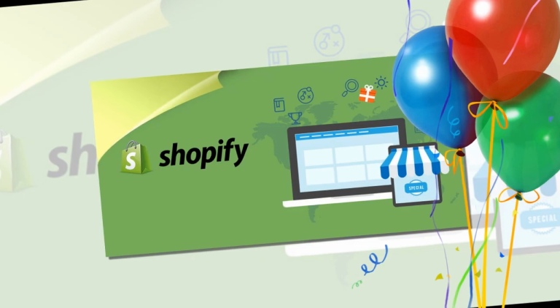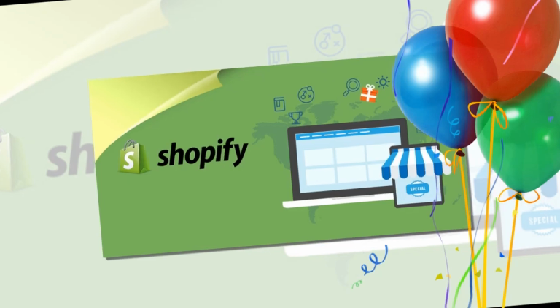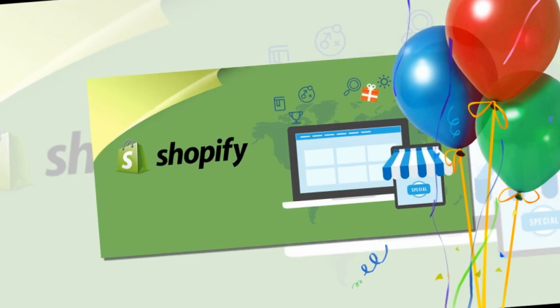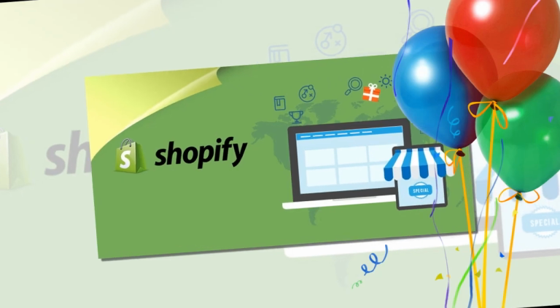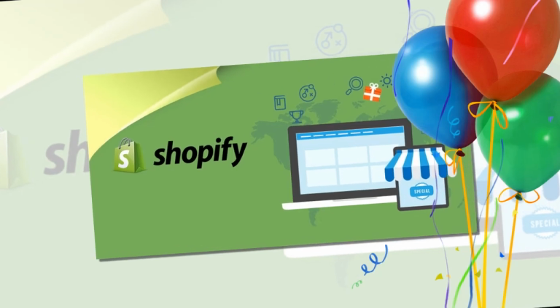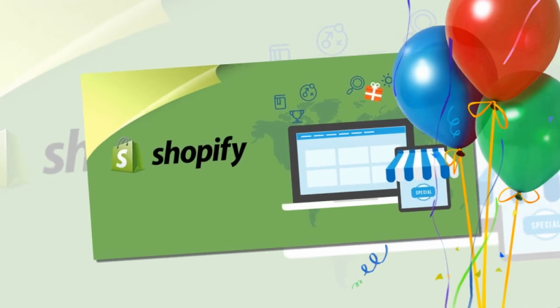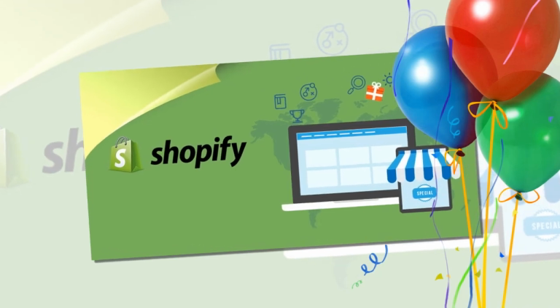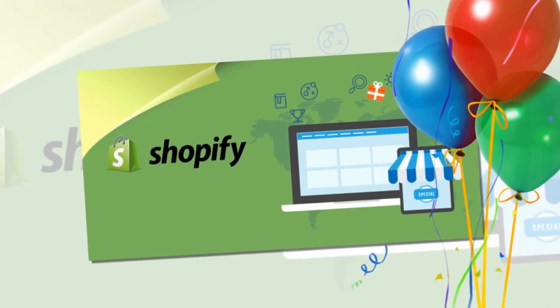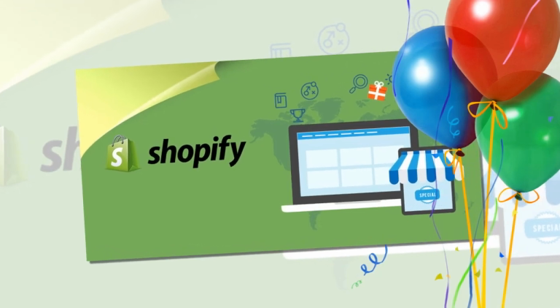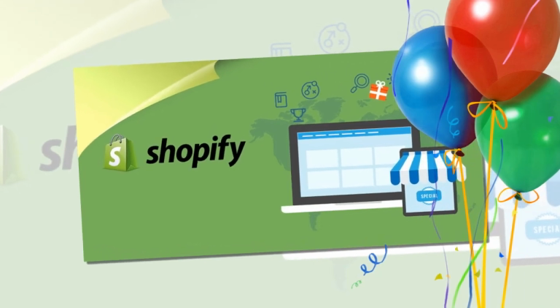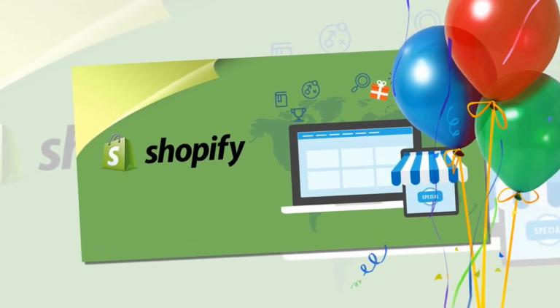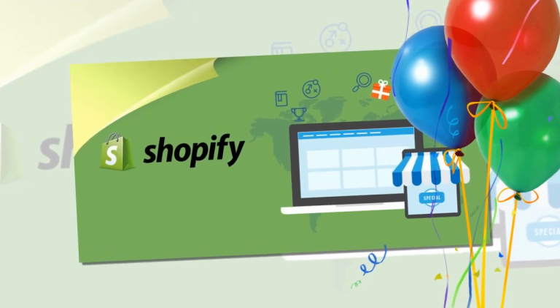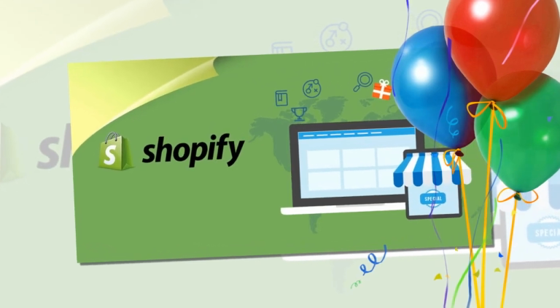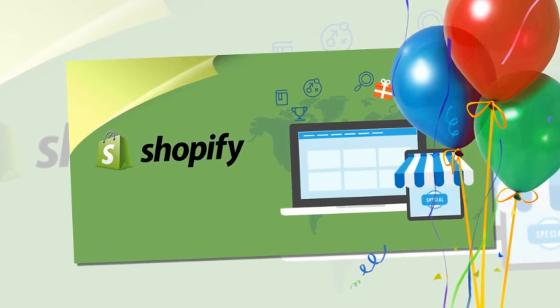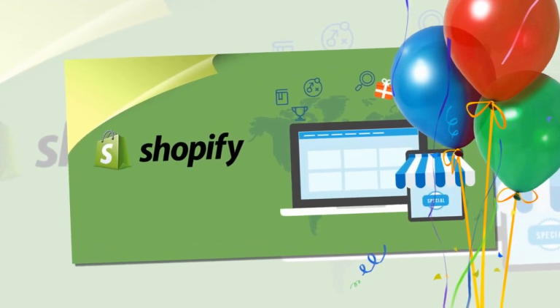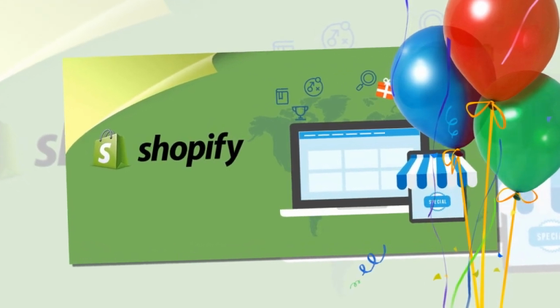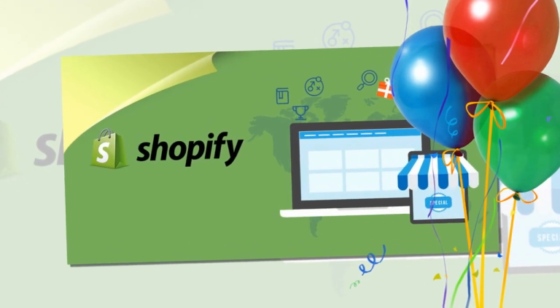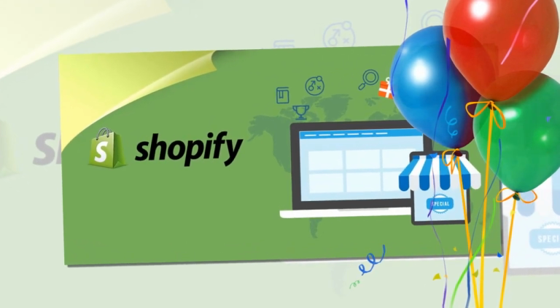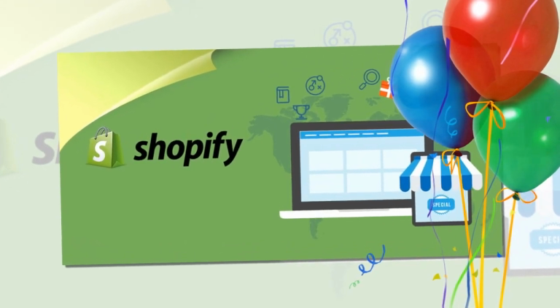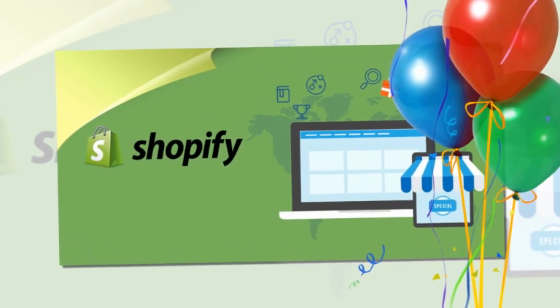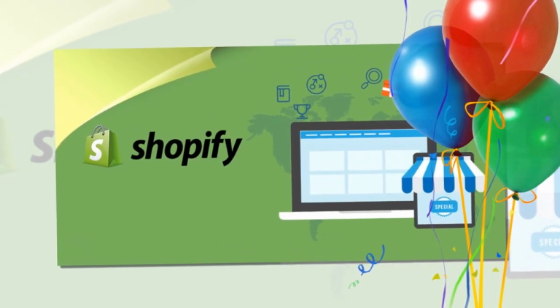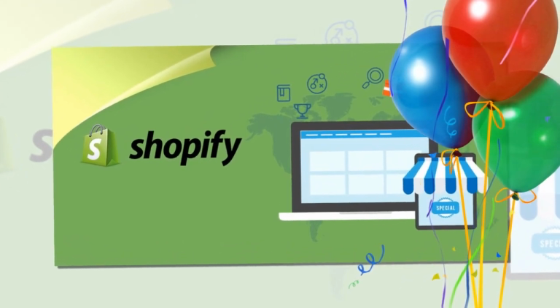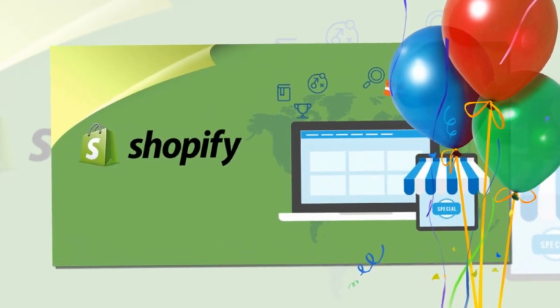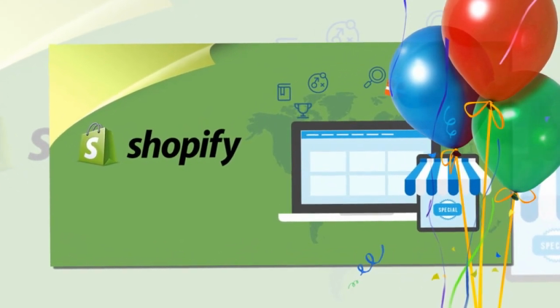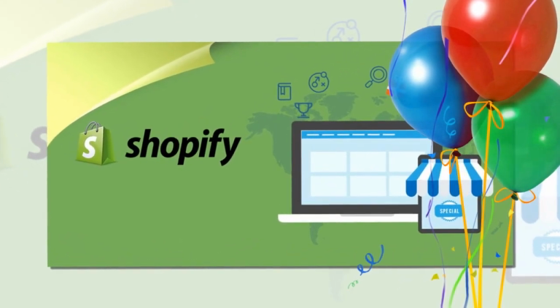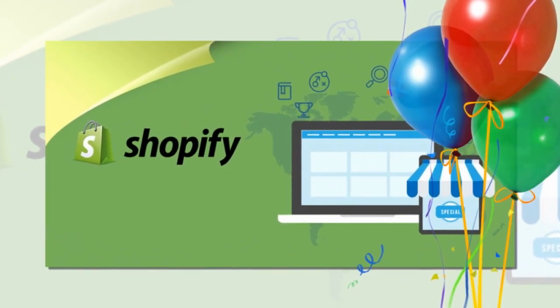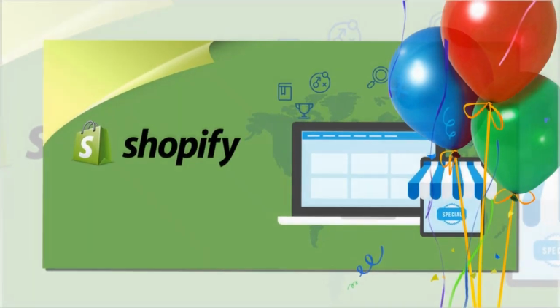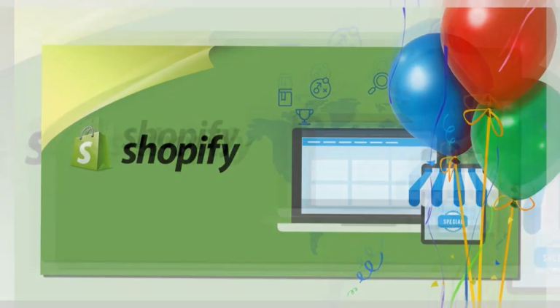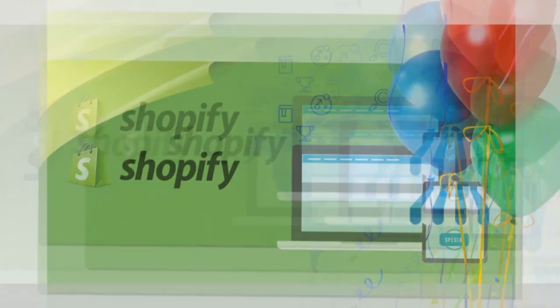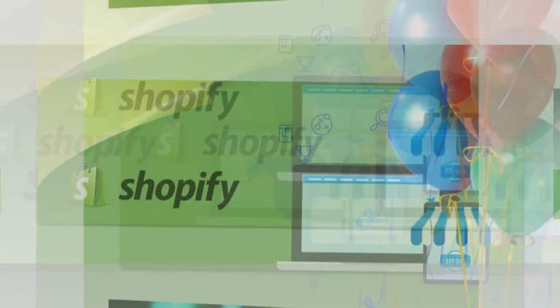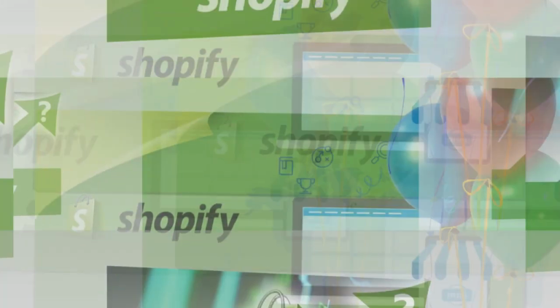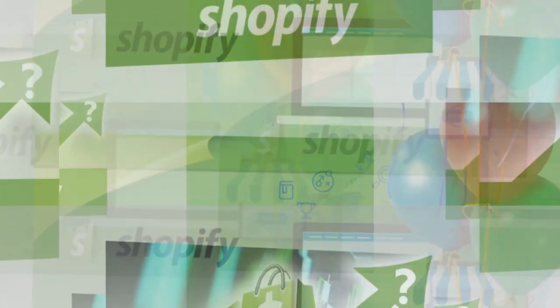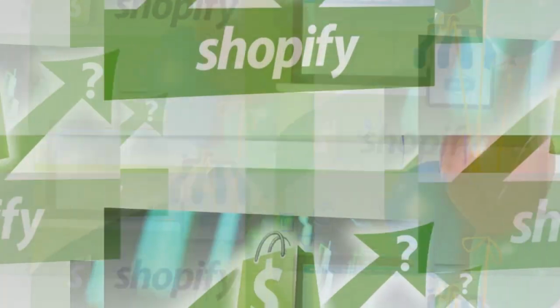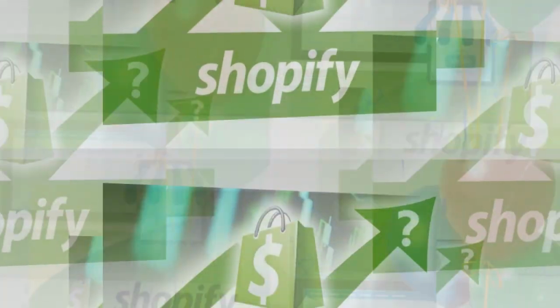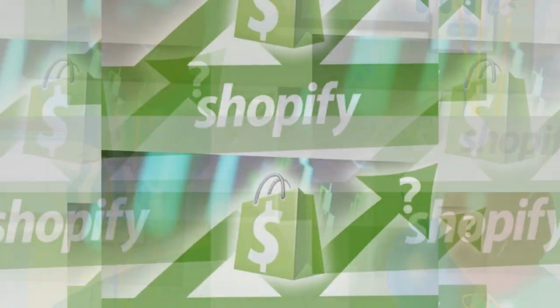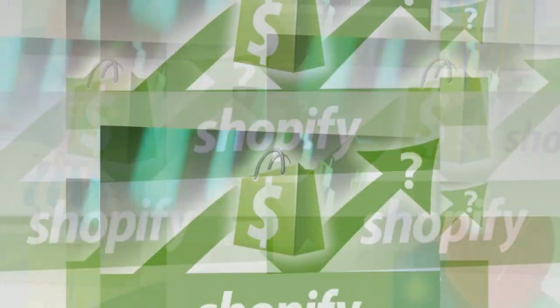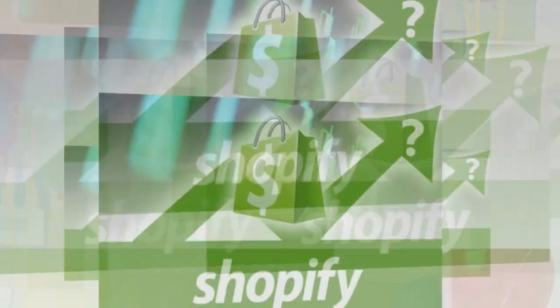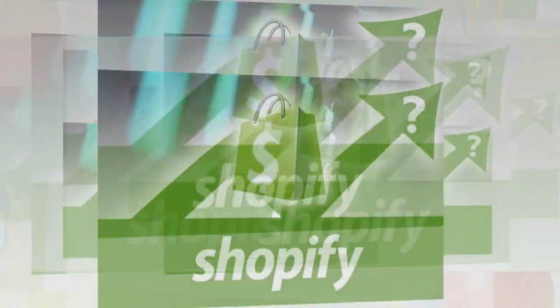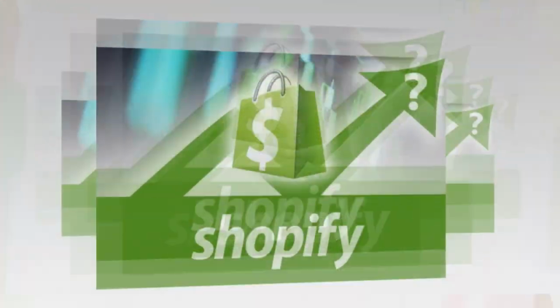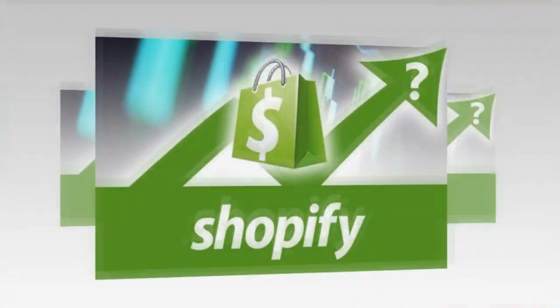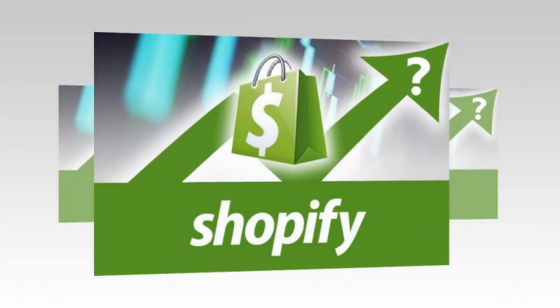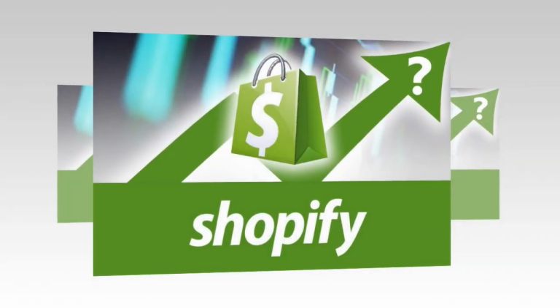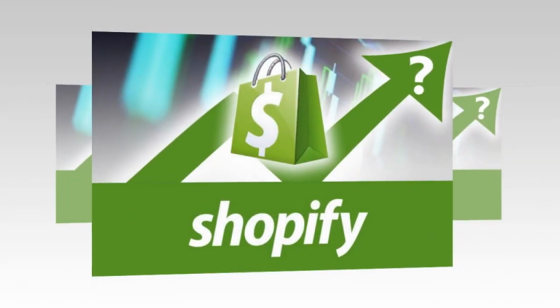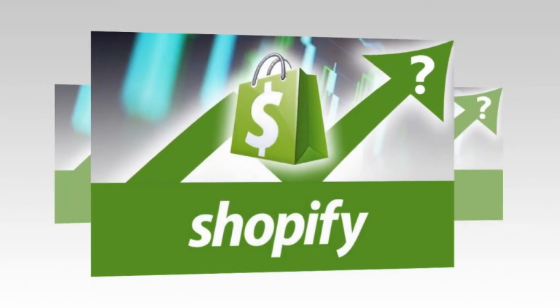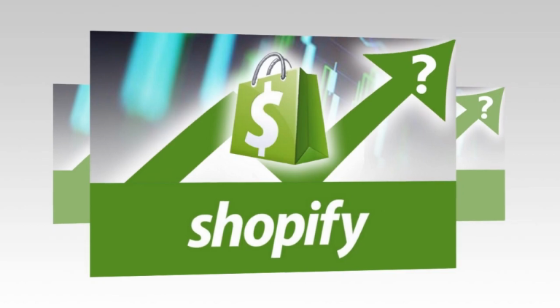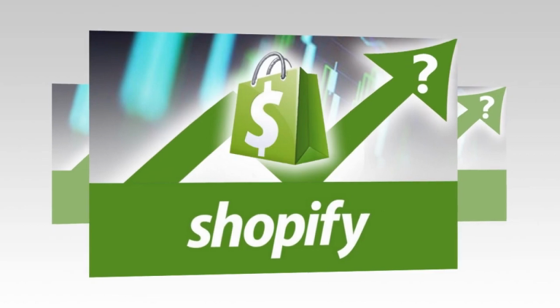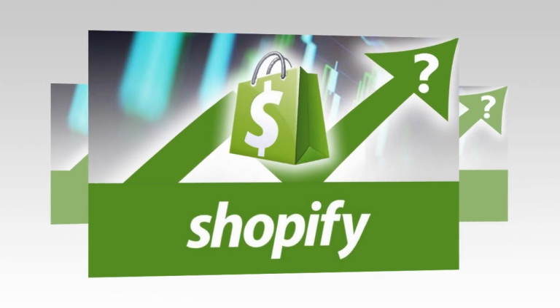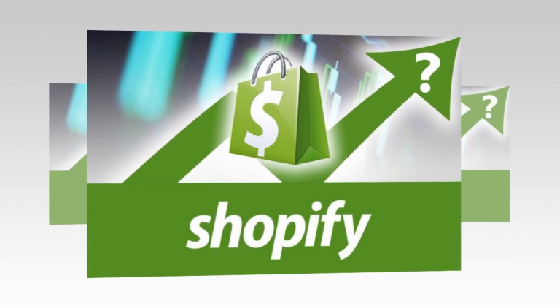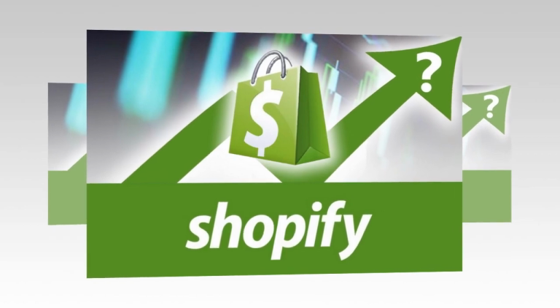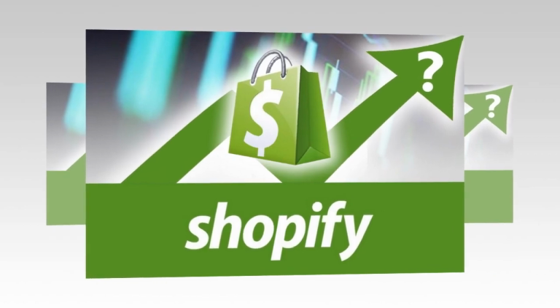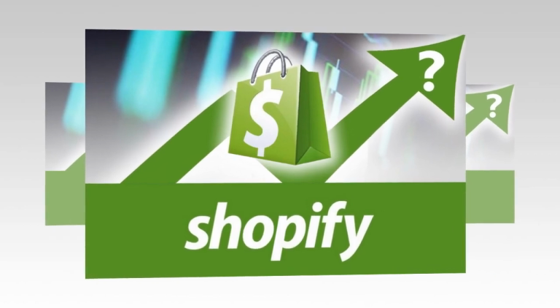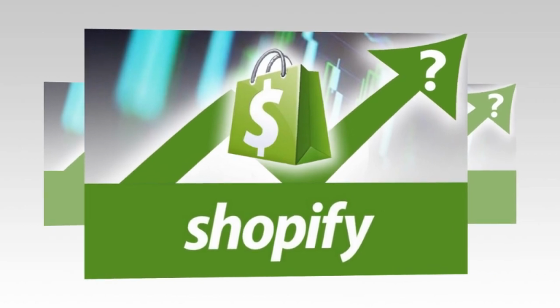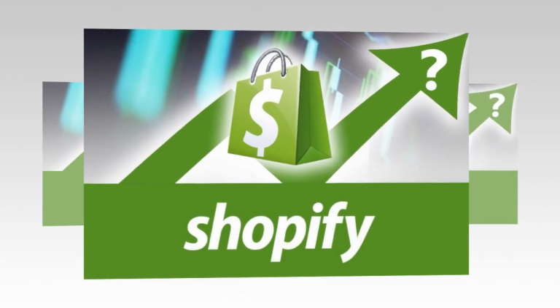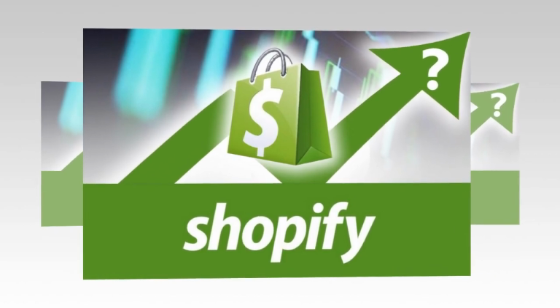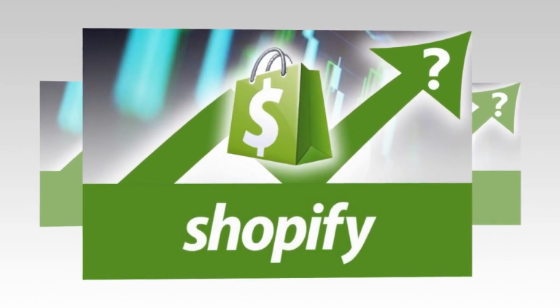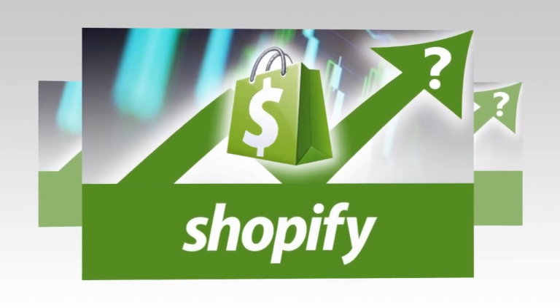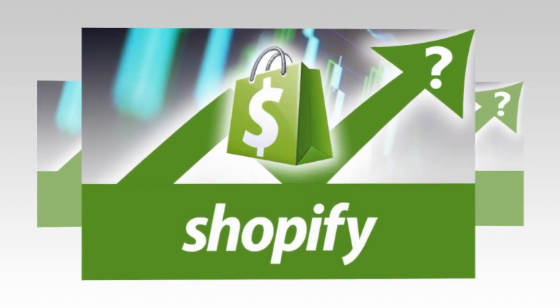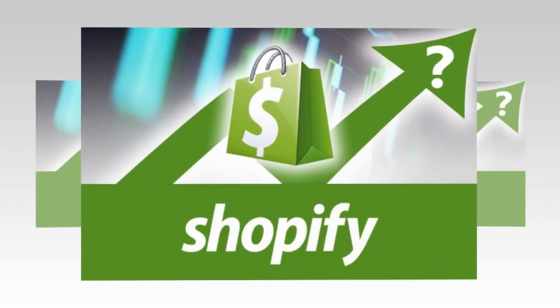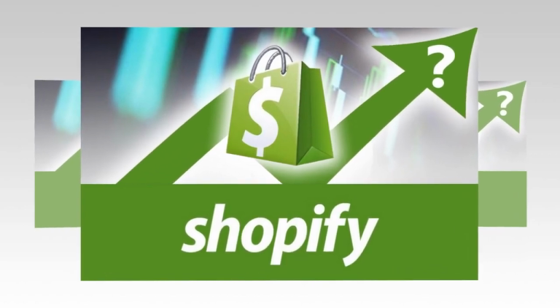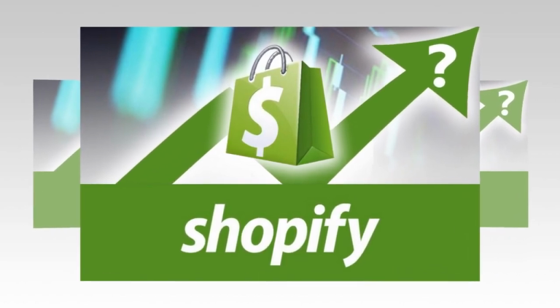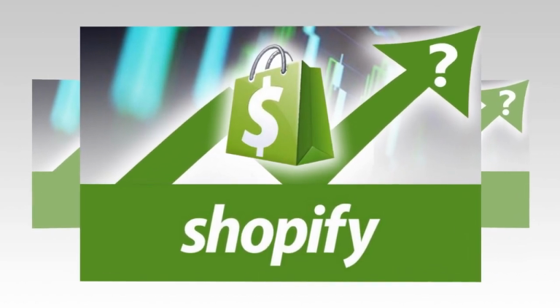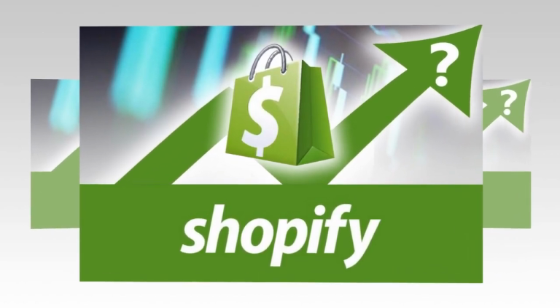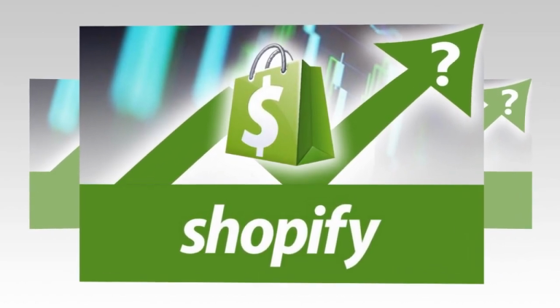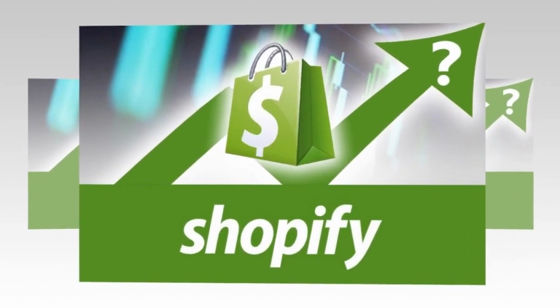Good day and welcome. Every day I am looking for a new product to sell. Here is our today's winning best selling product for Shopify dropshipping.